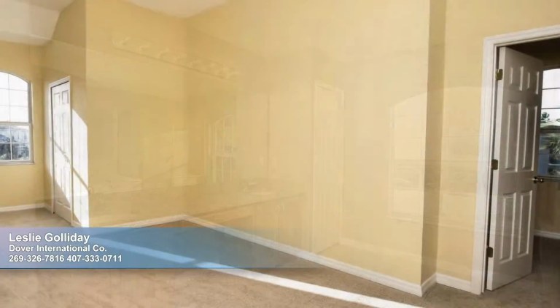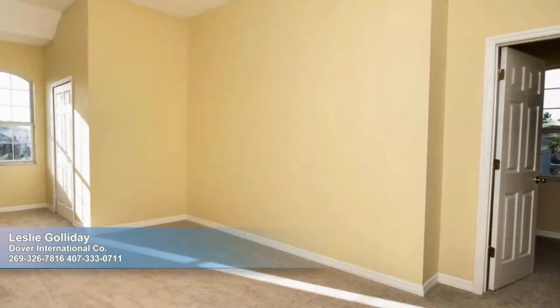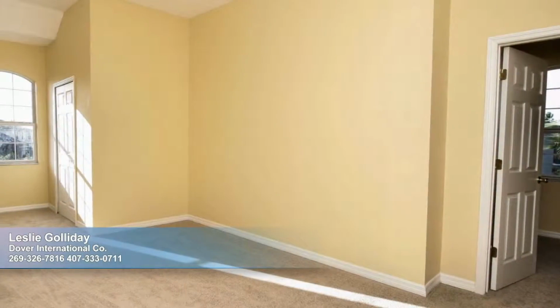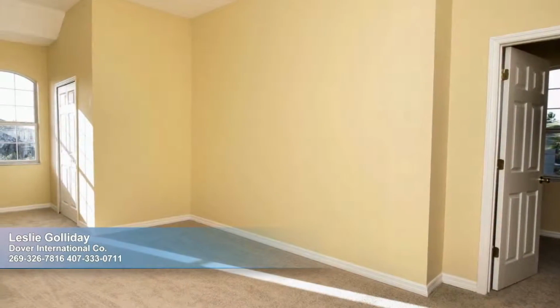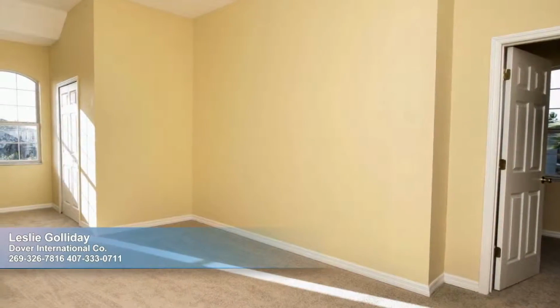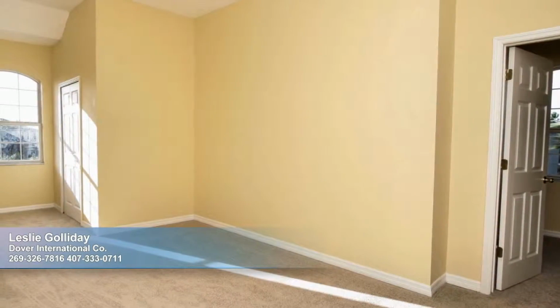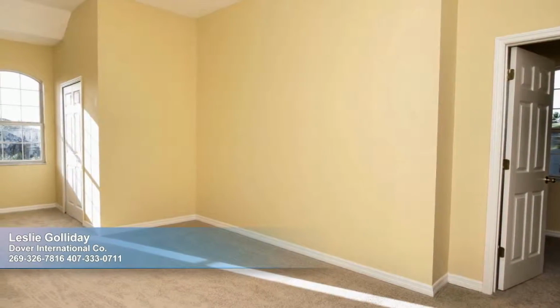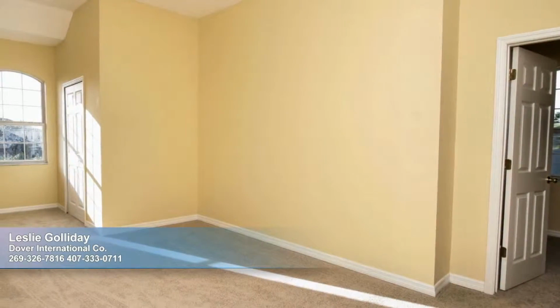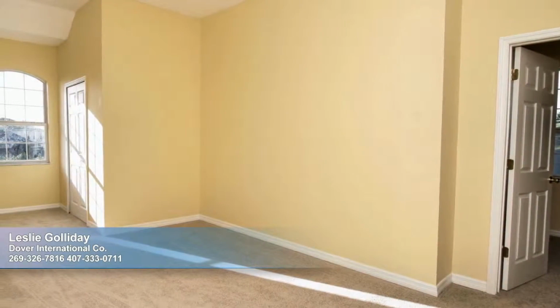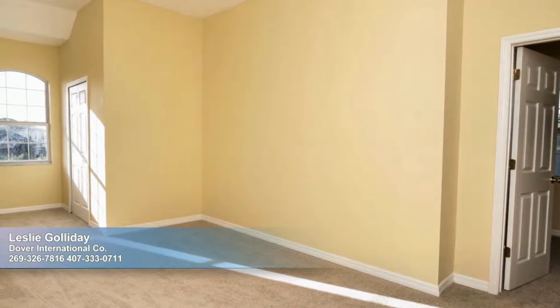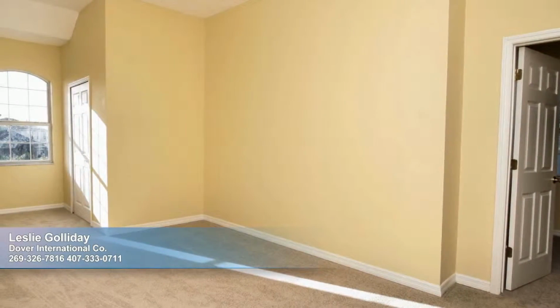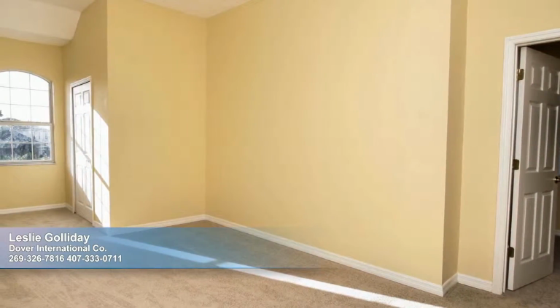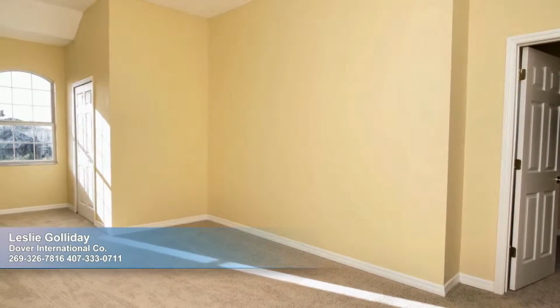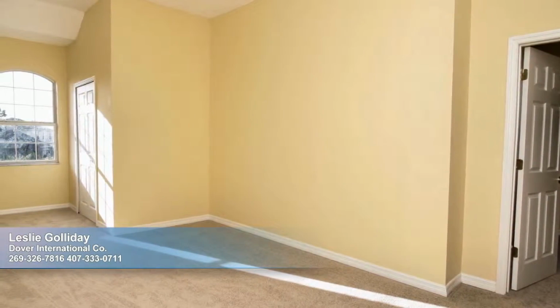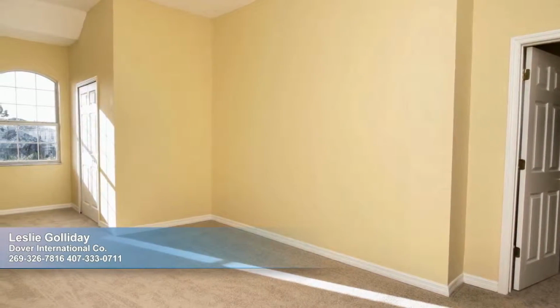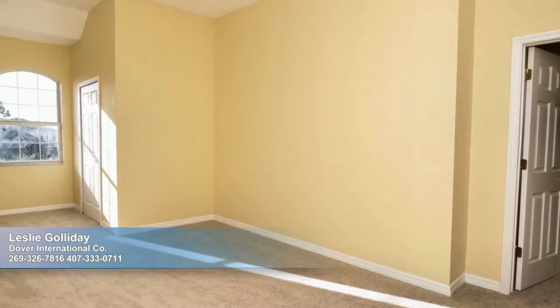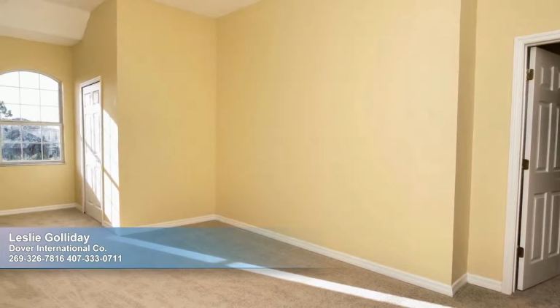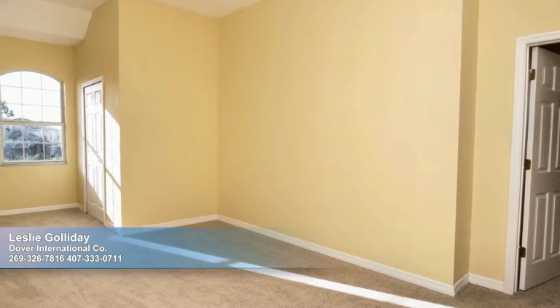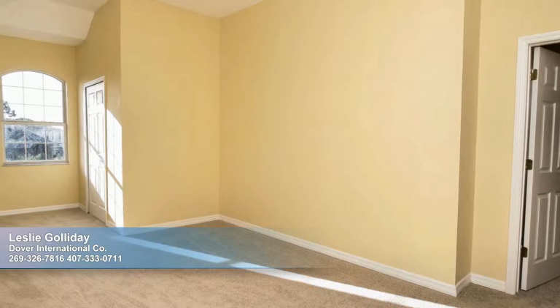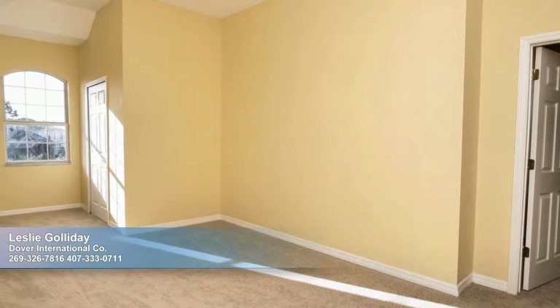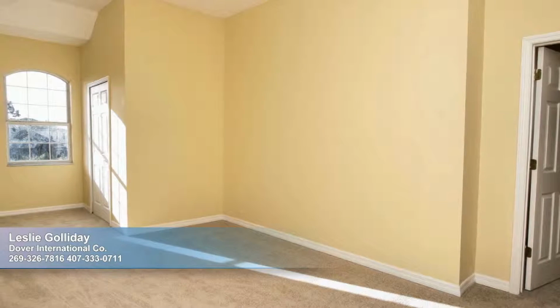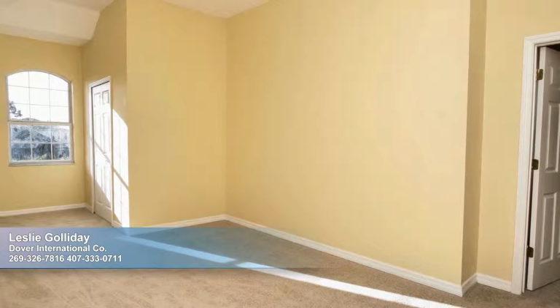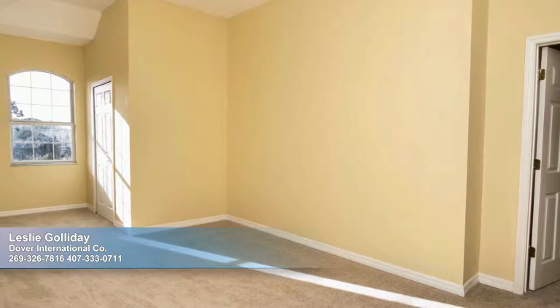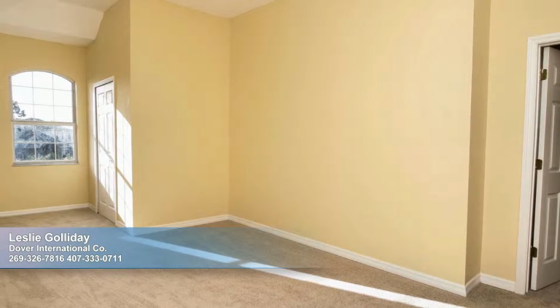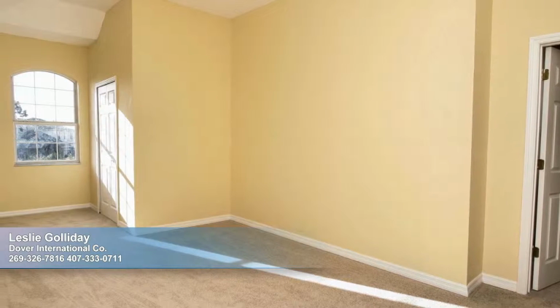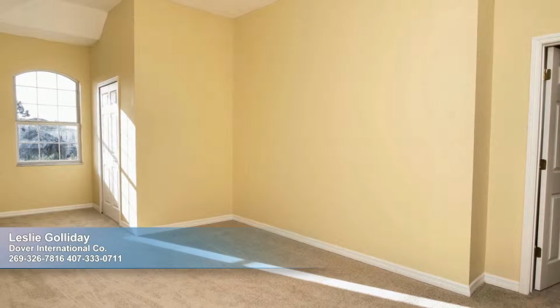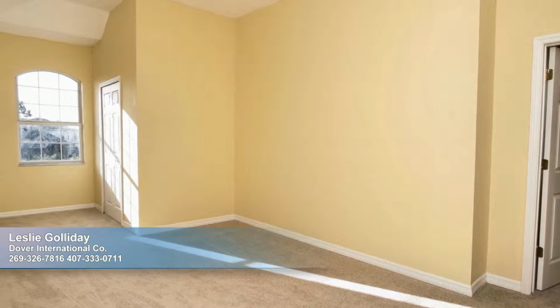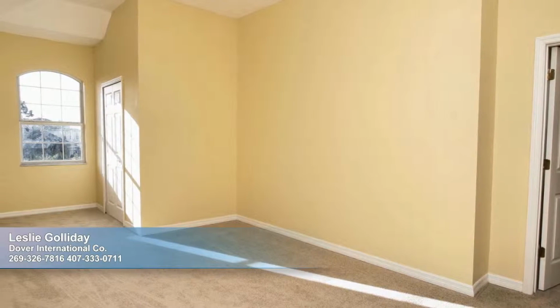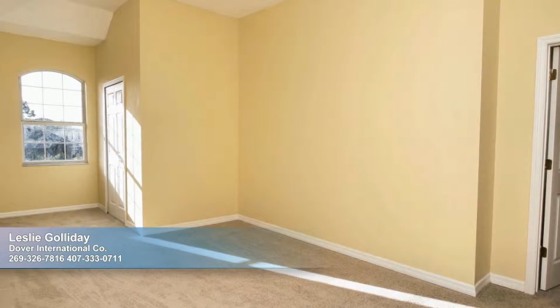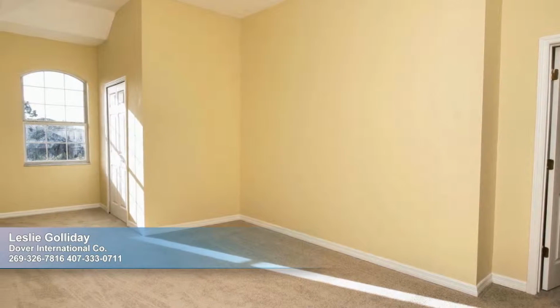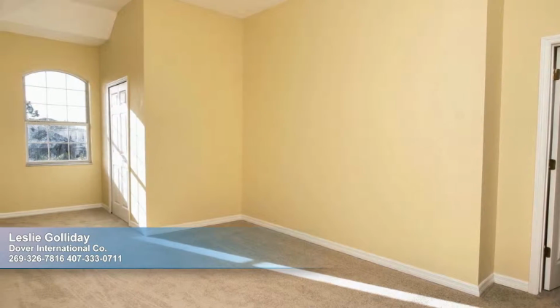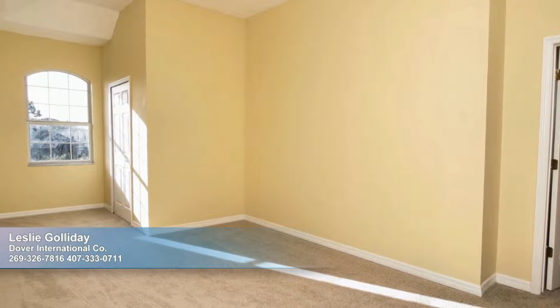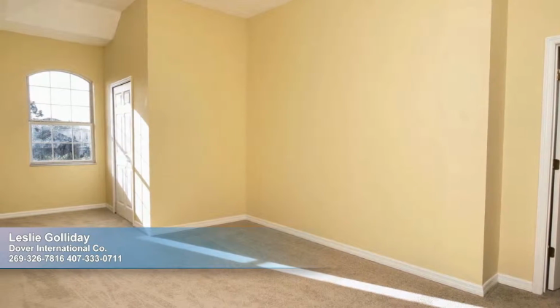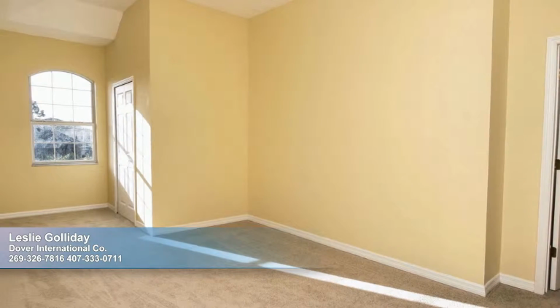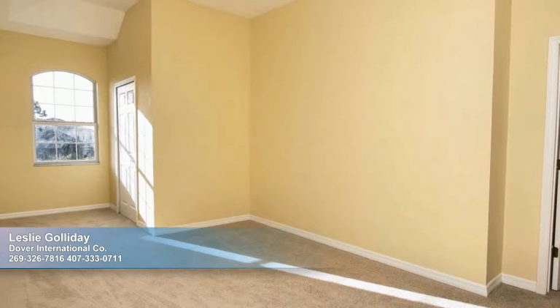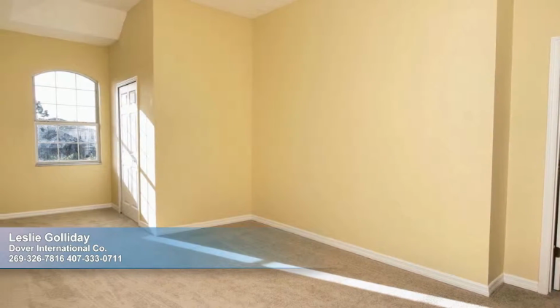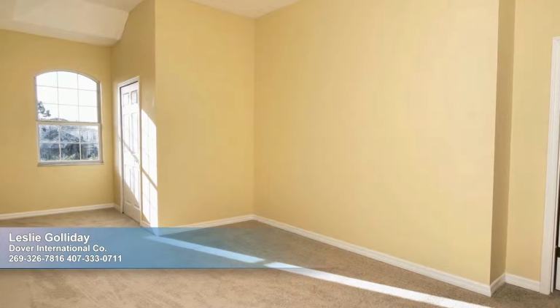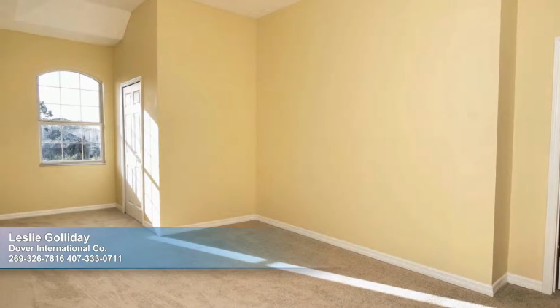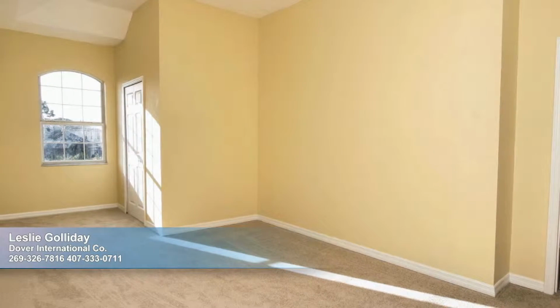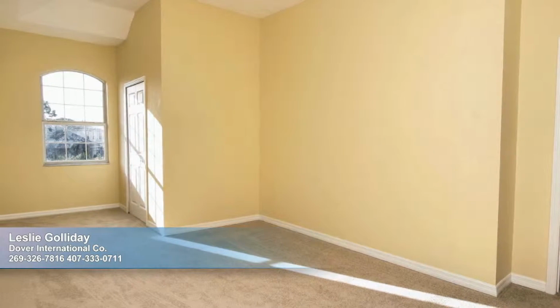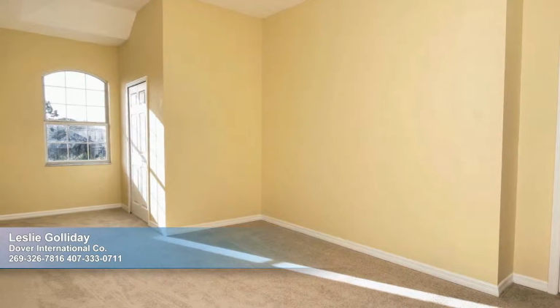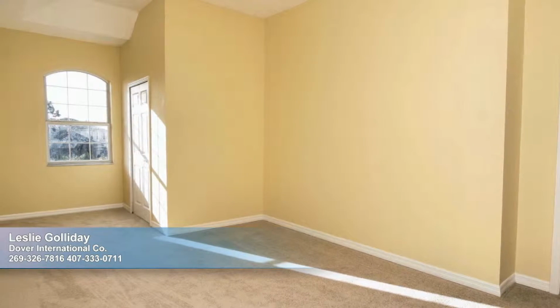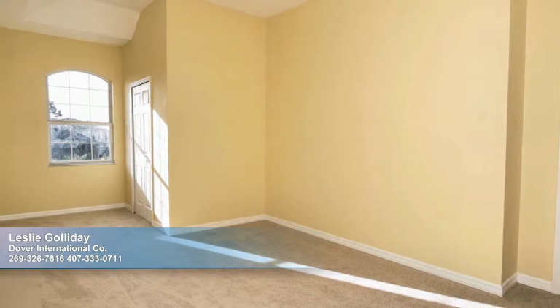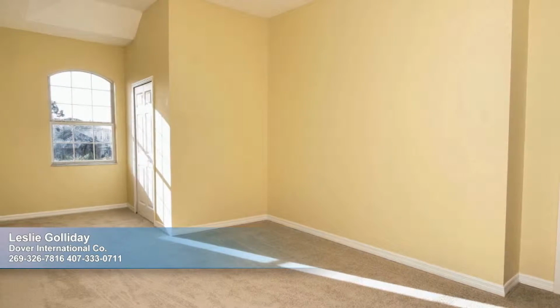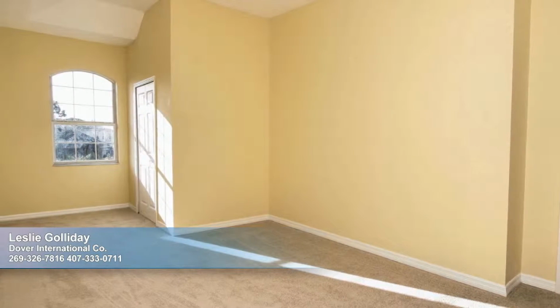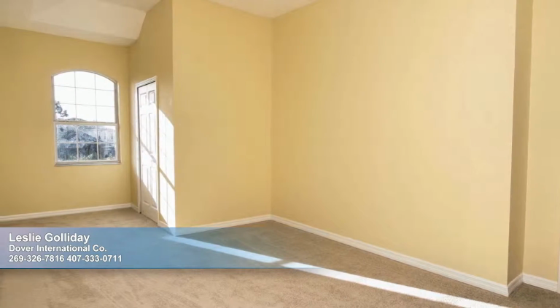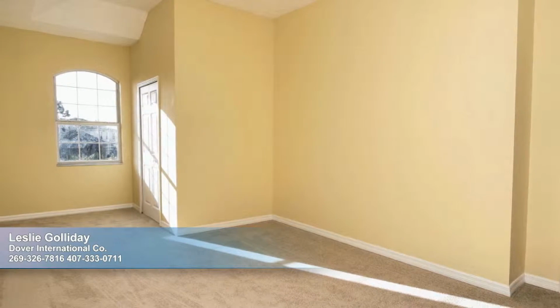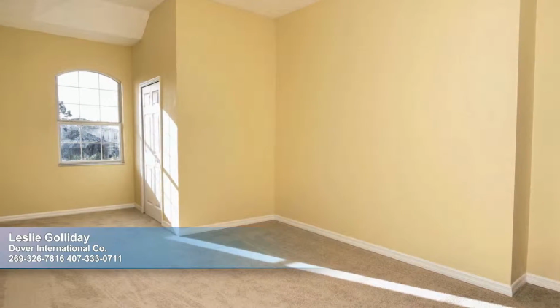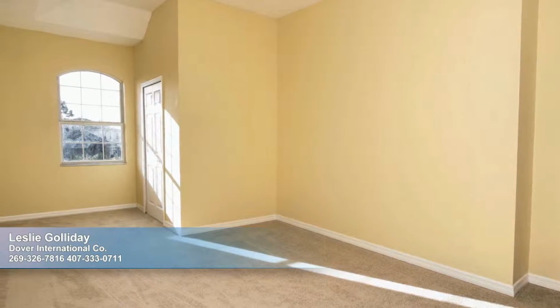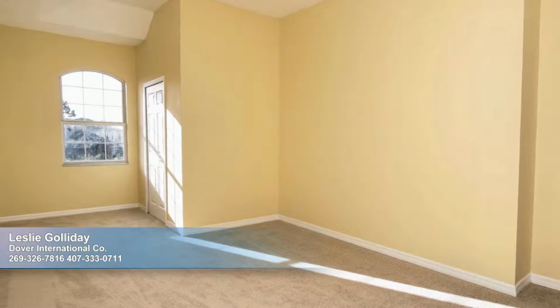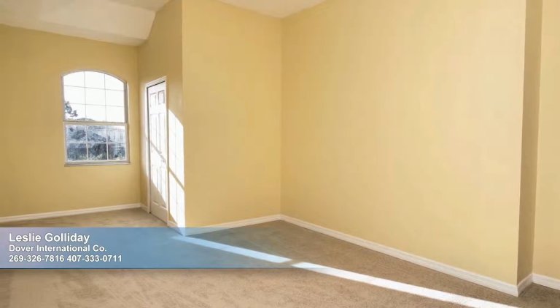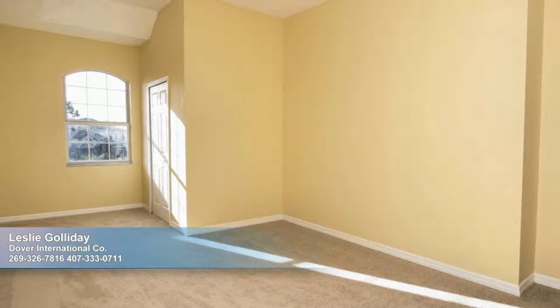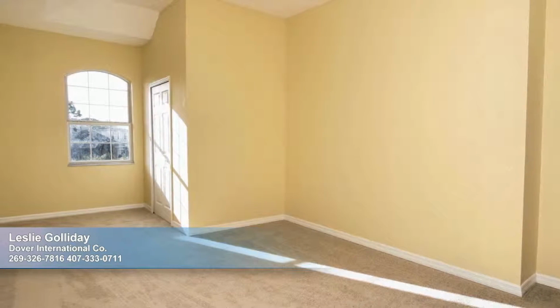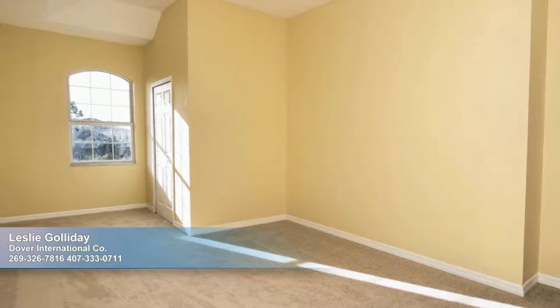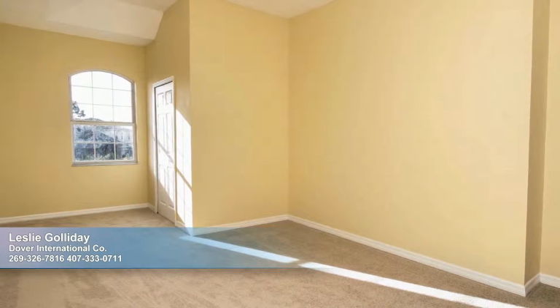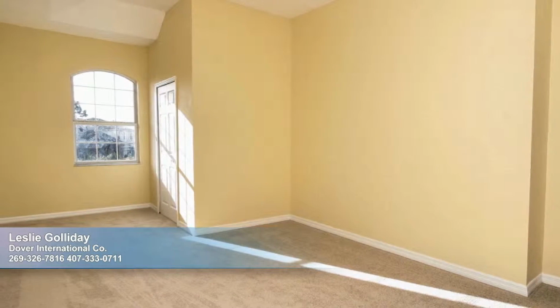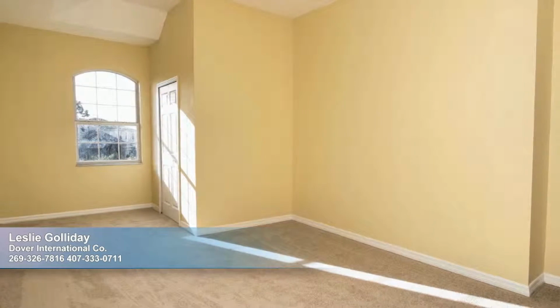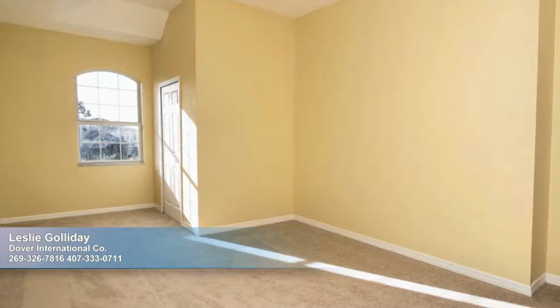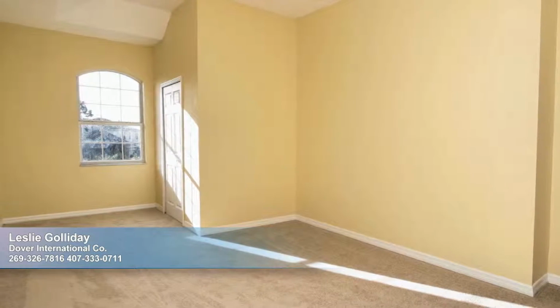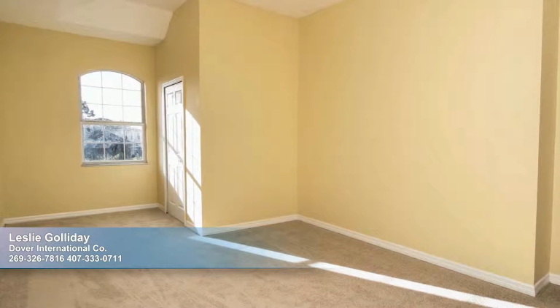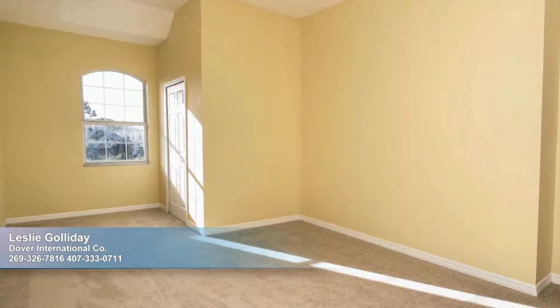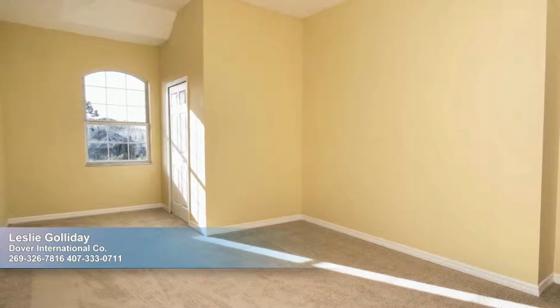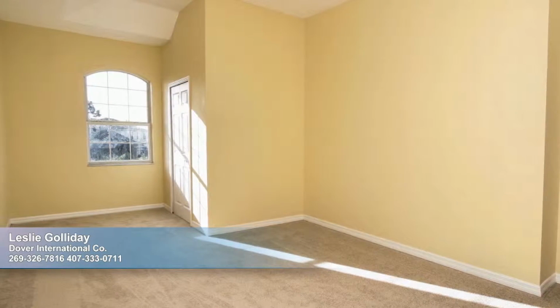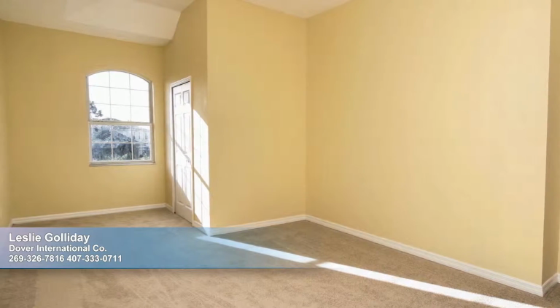Bedroom 5 is a wonderfully sunny room, and with its attached bathroom, it could make a fantastic media room or home gym.